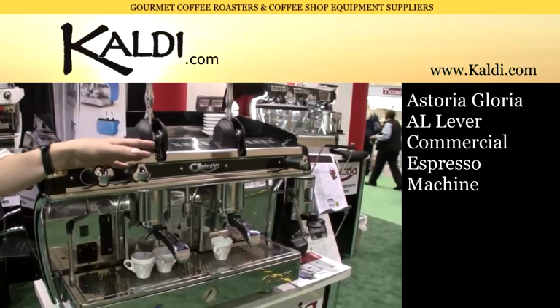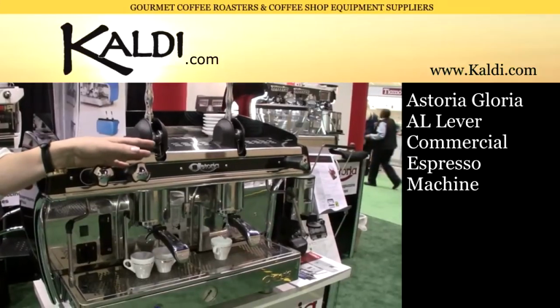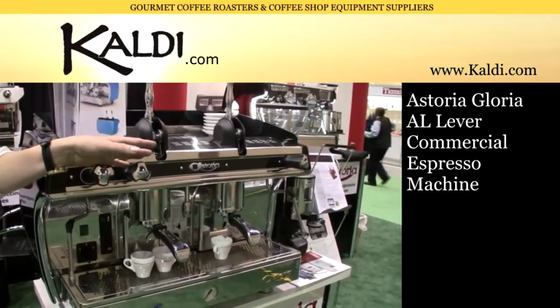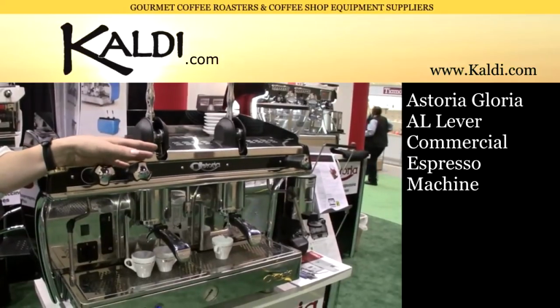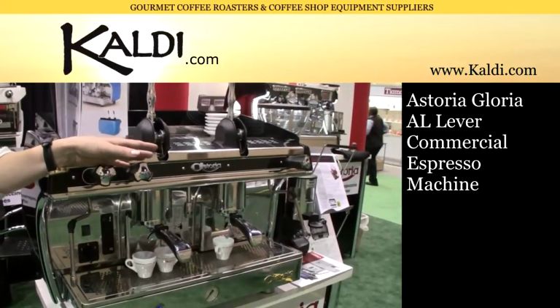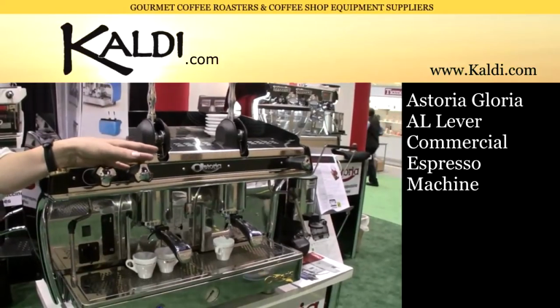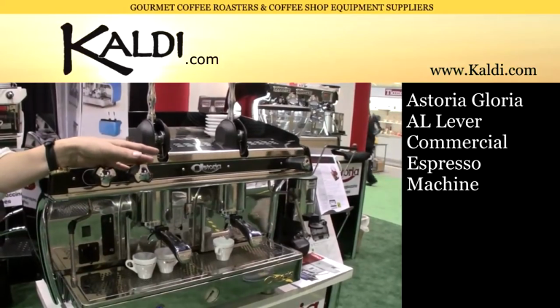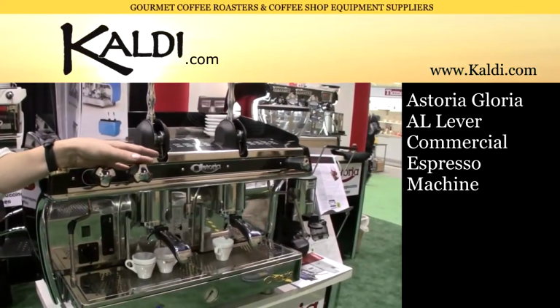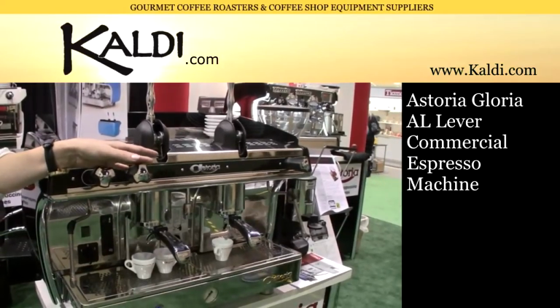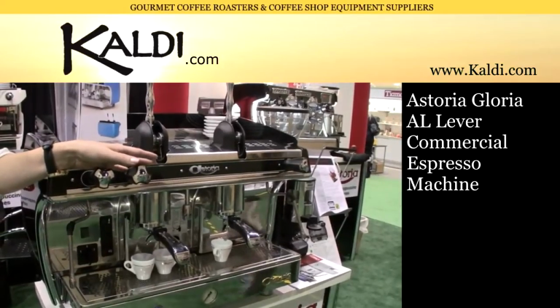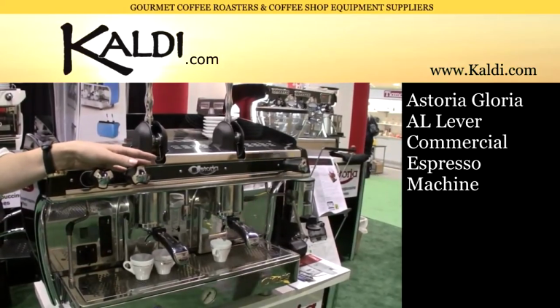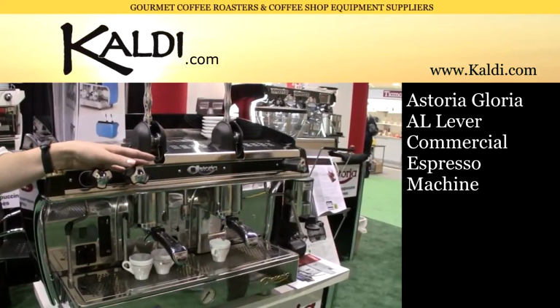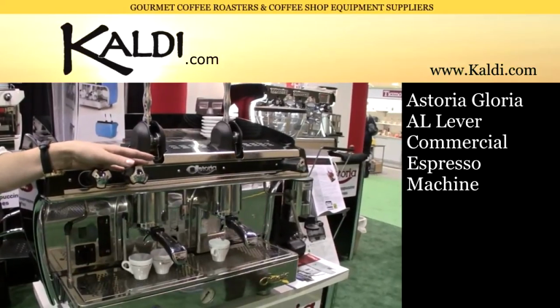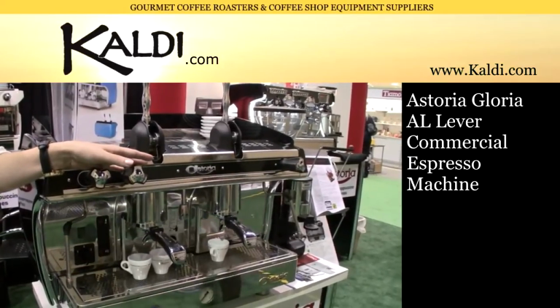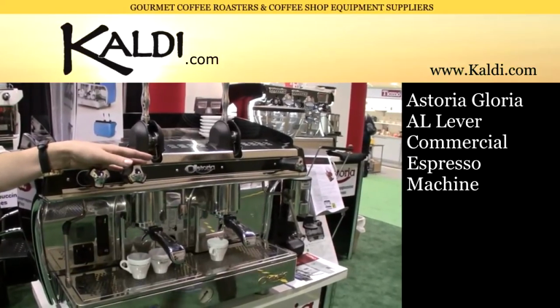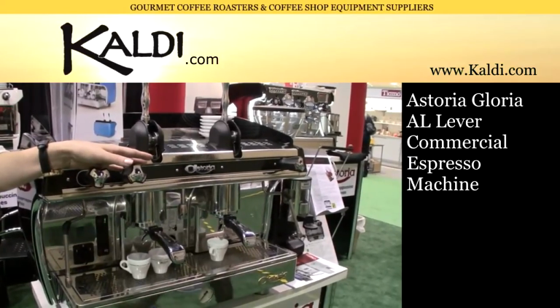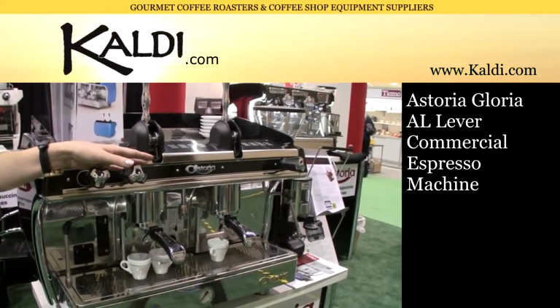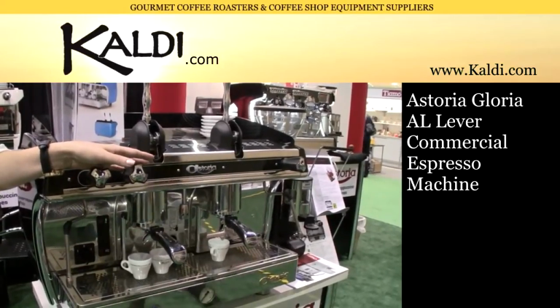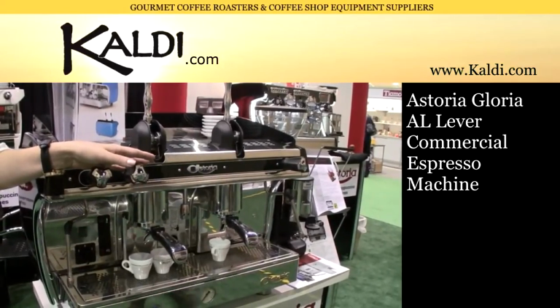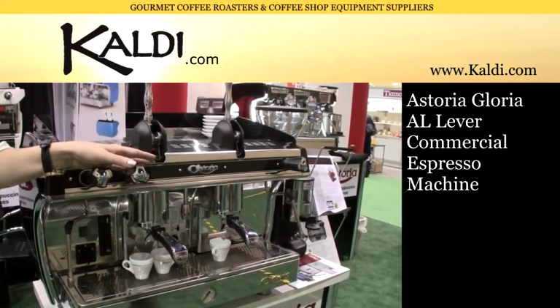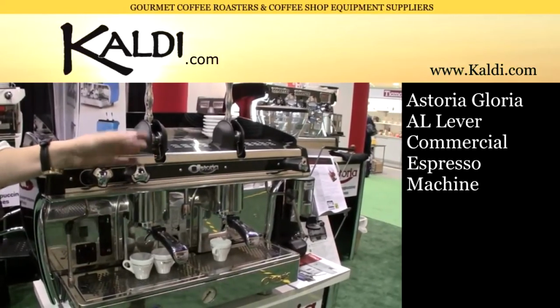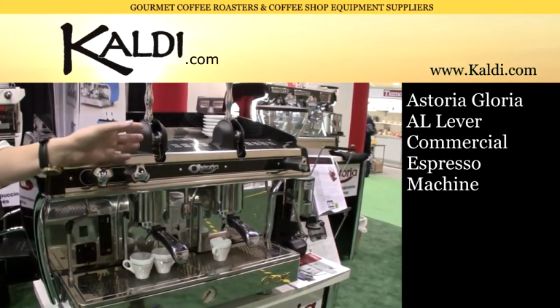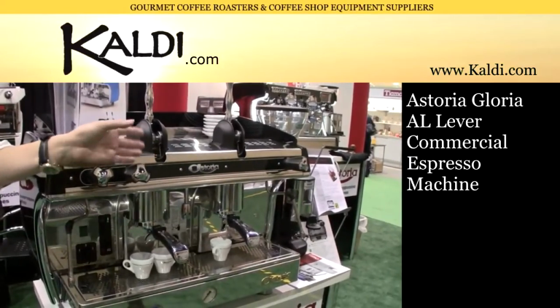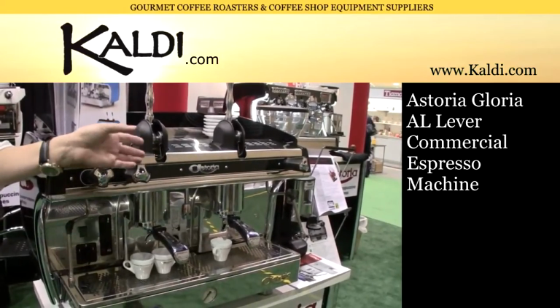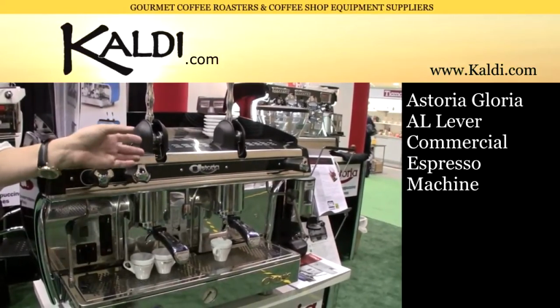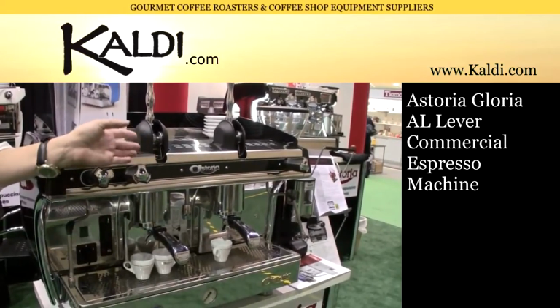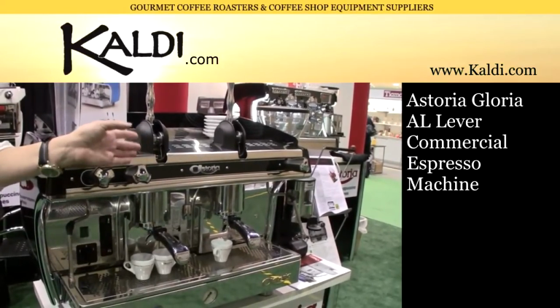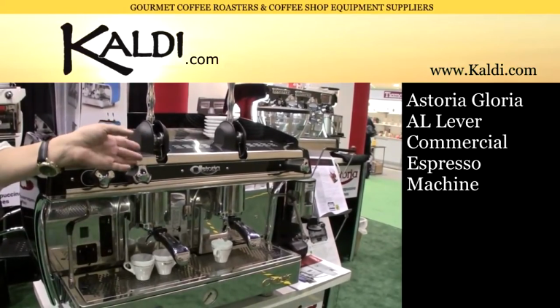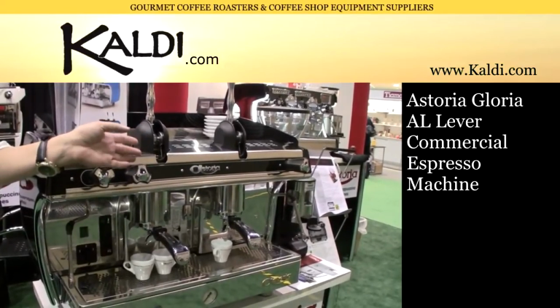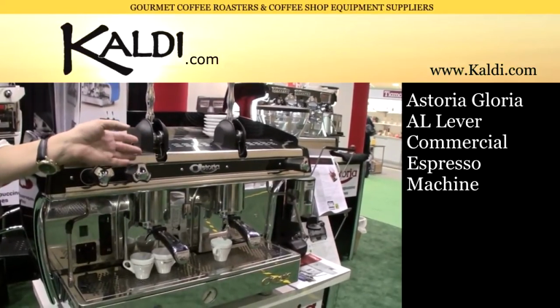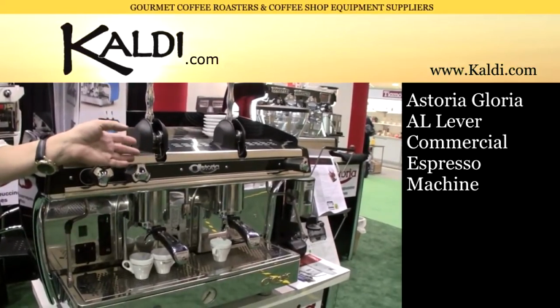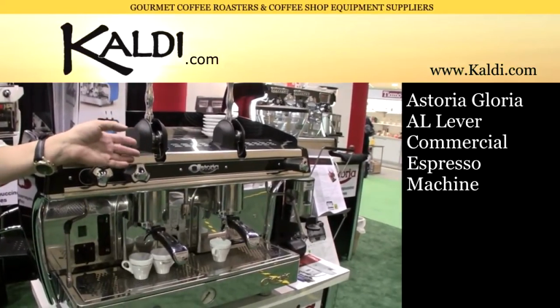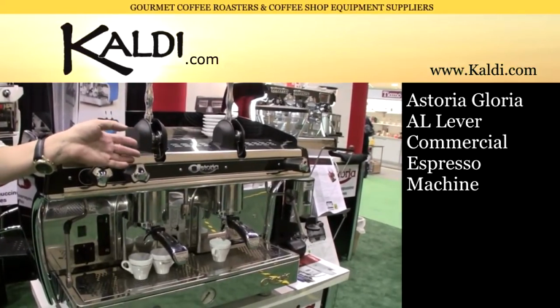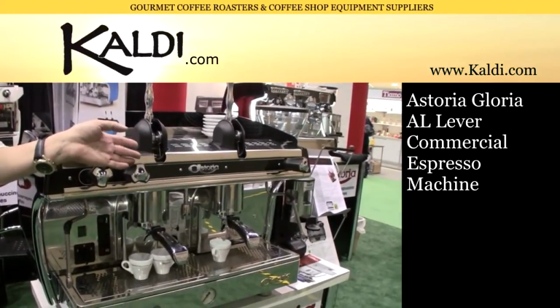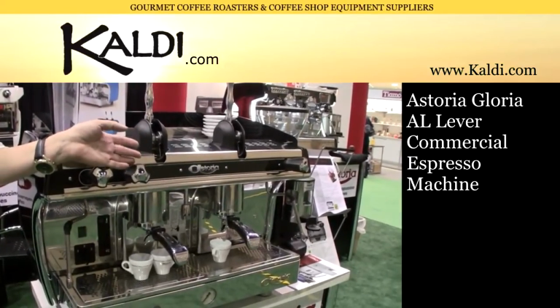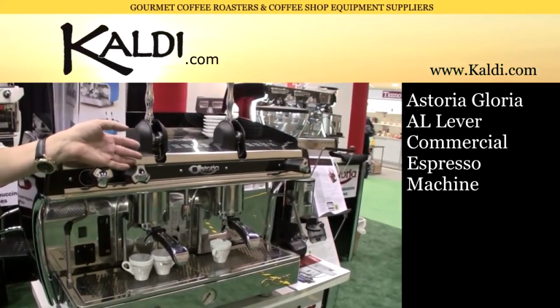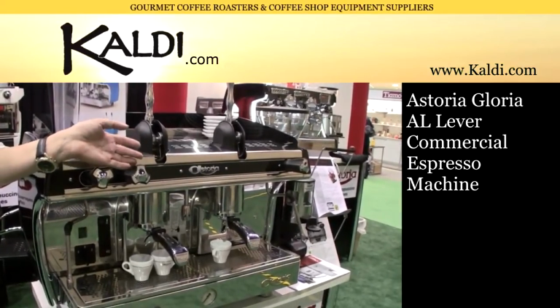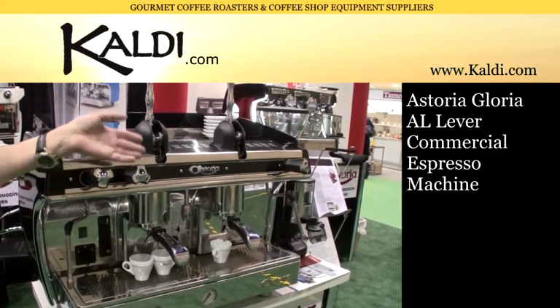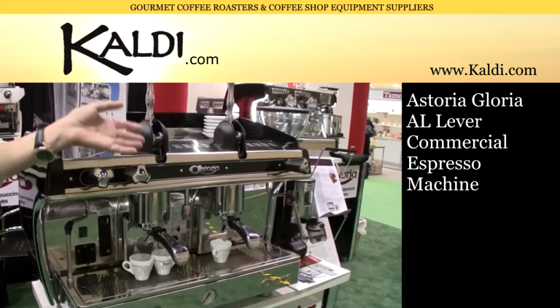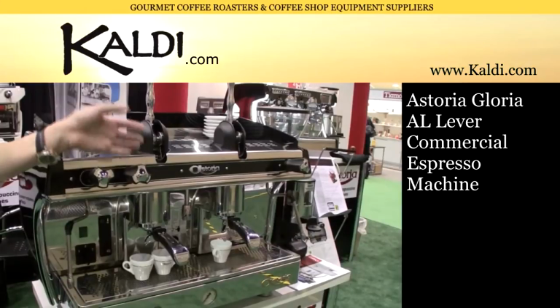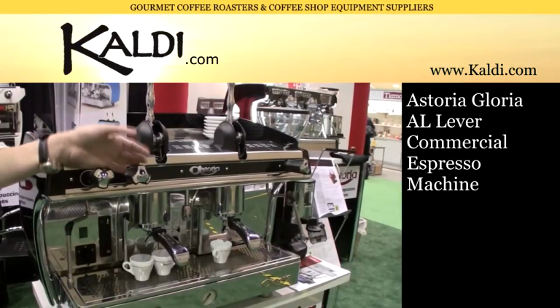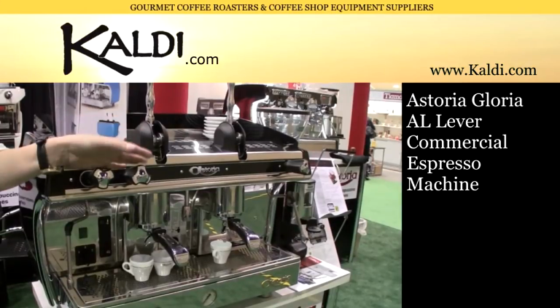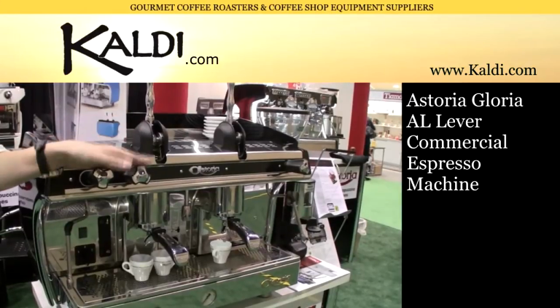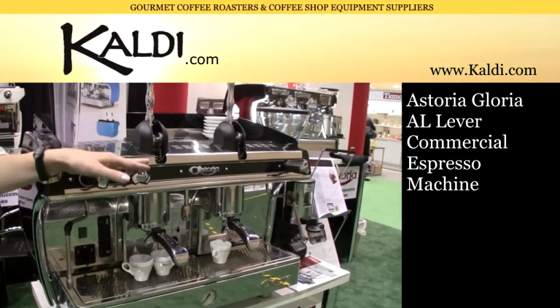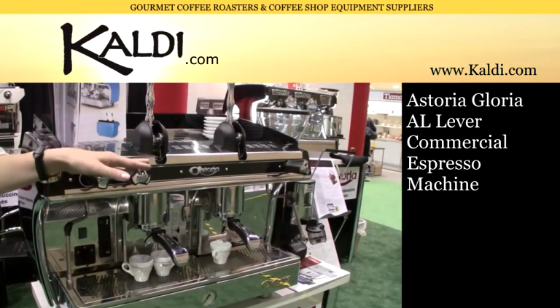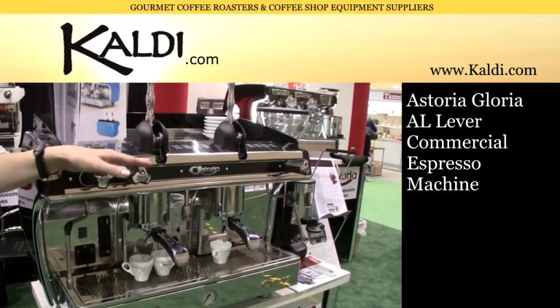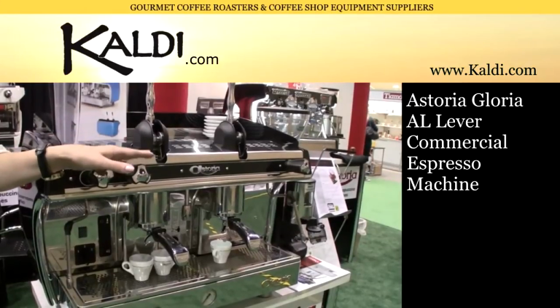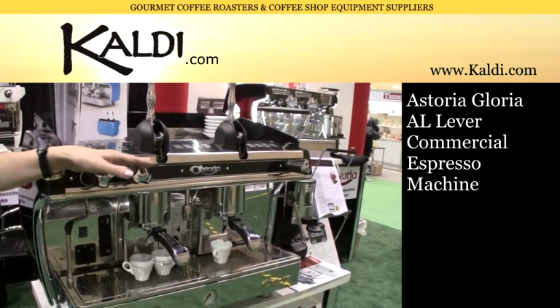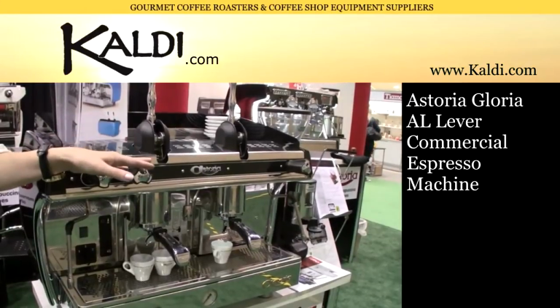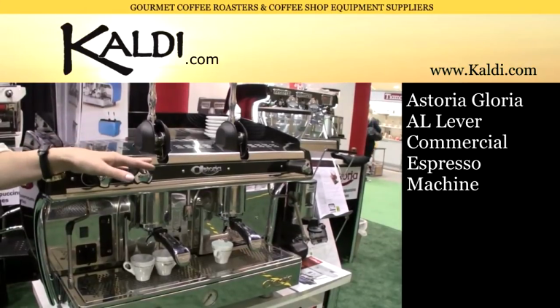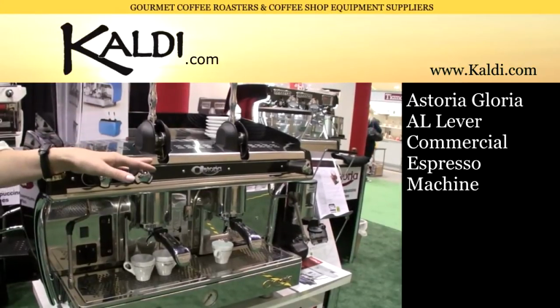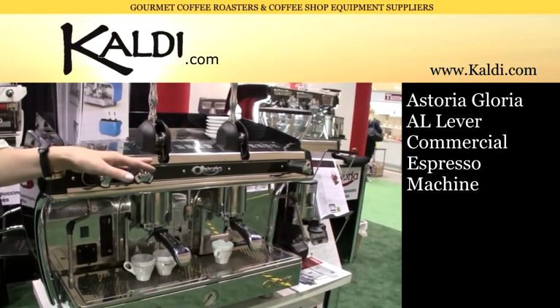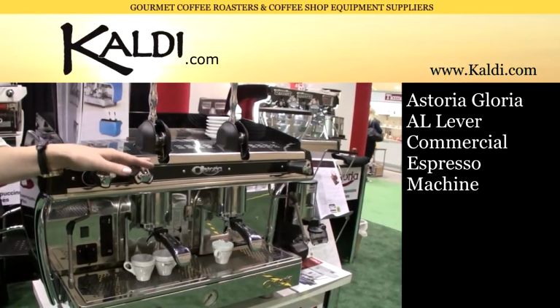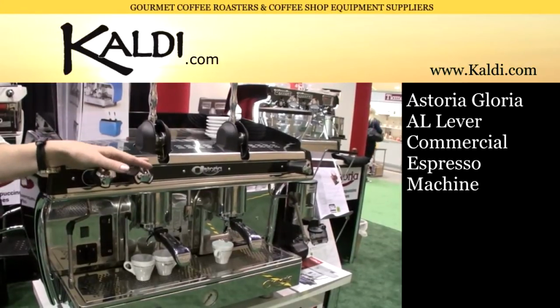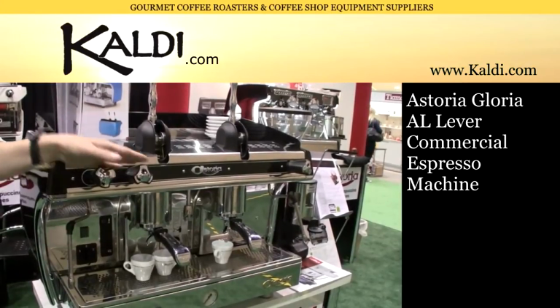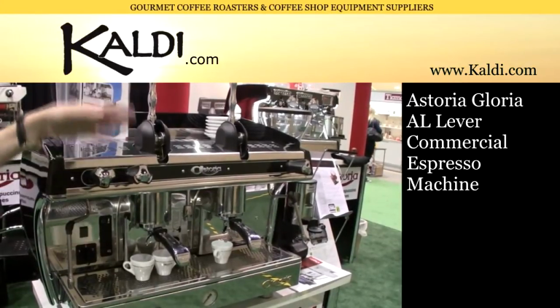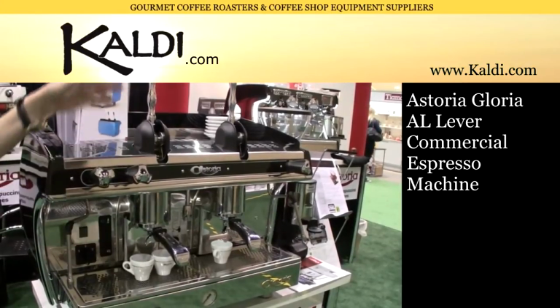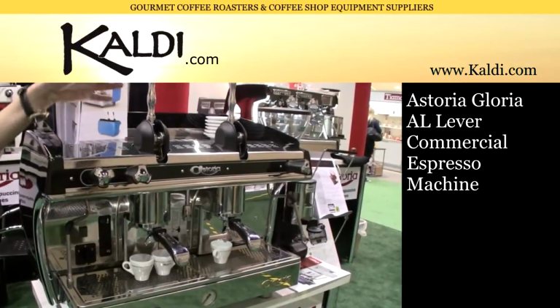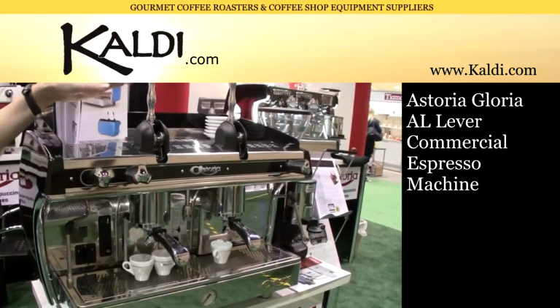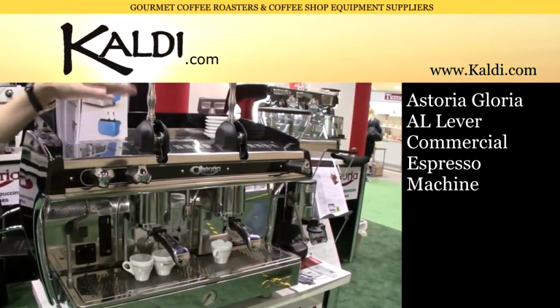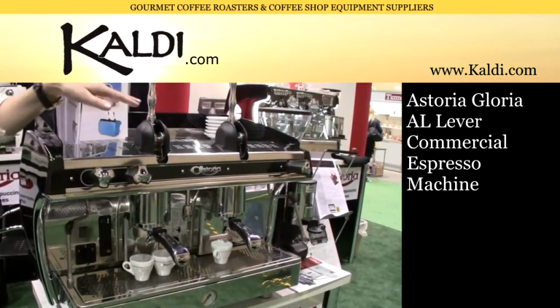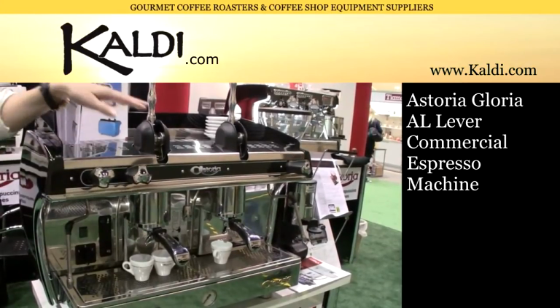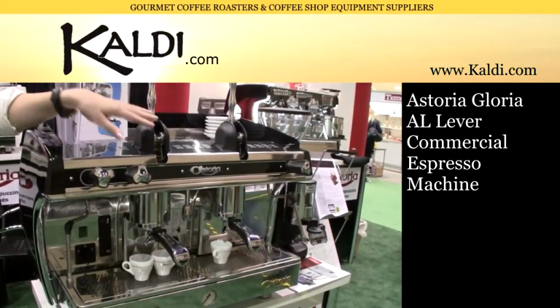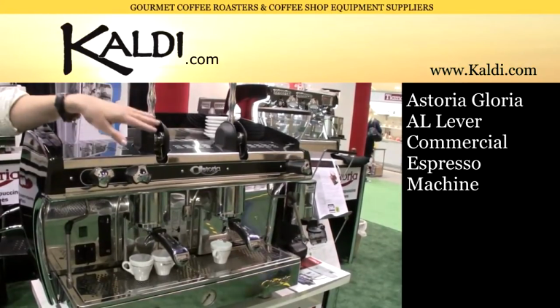This is the Gloria lever machine. This machine comes in a 1, 2, 3, or 4 group configuration.